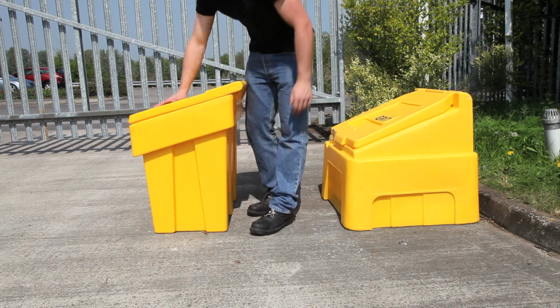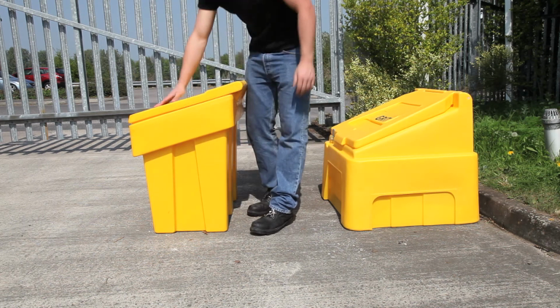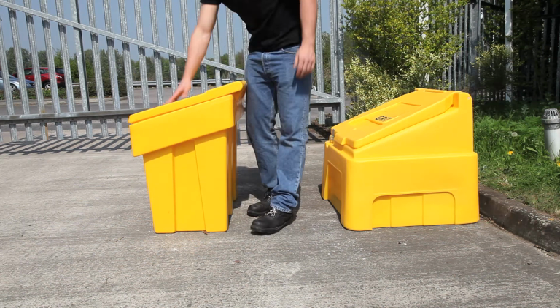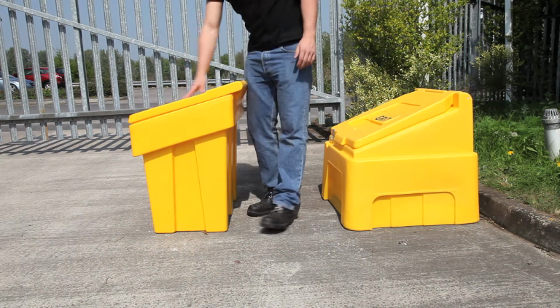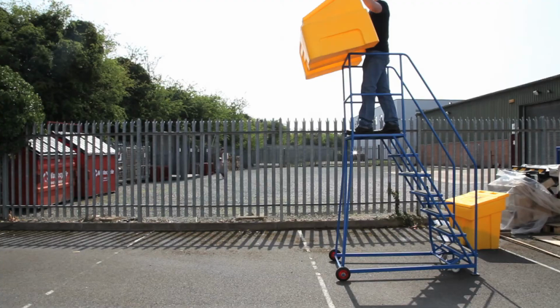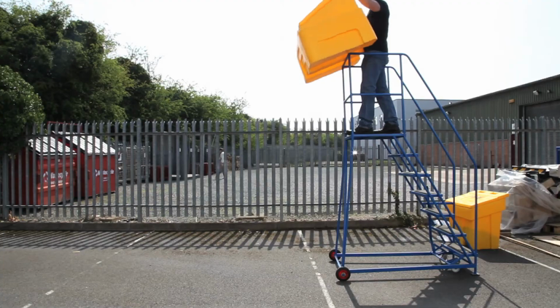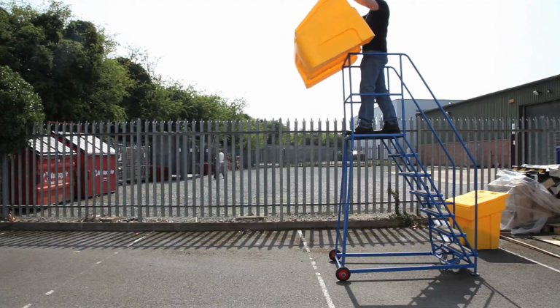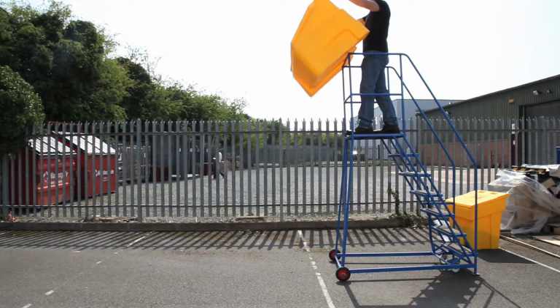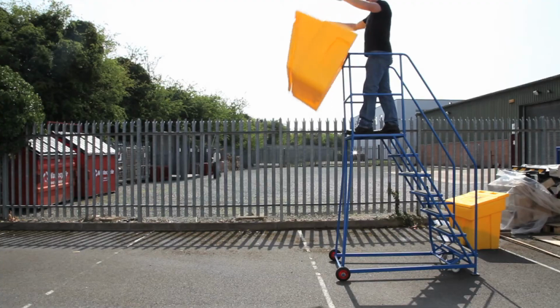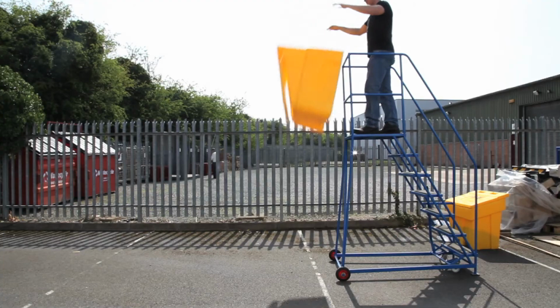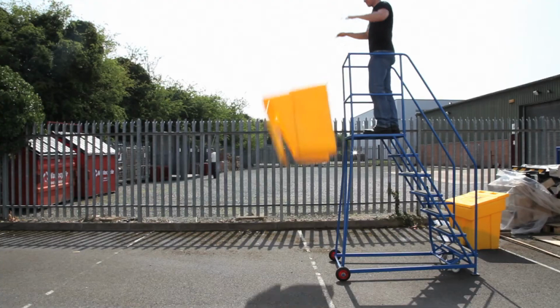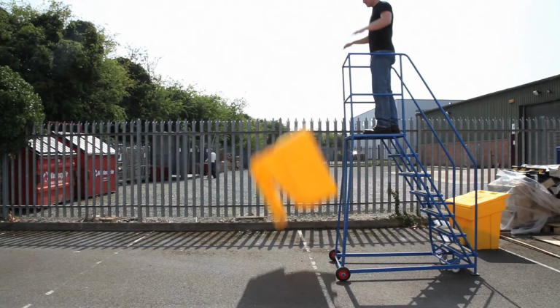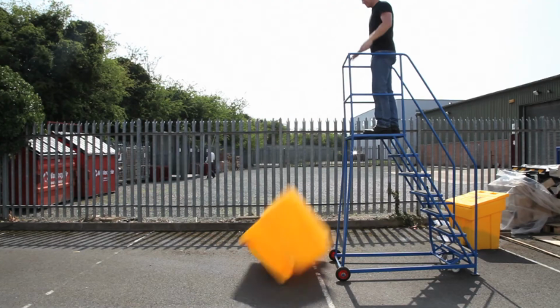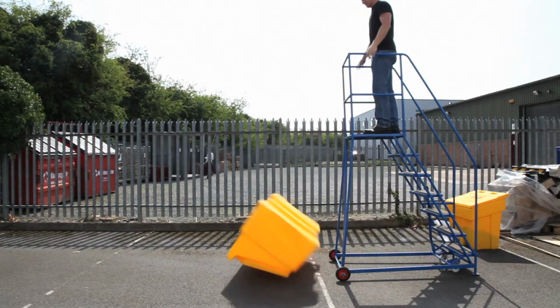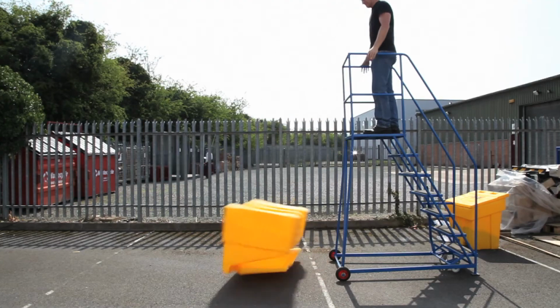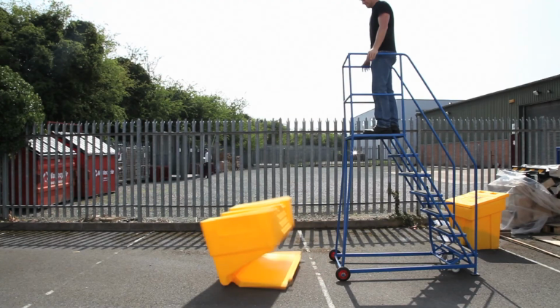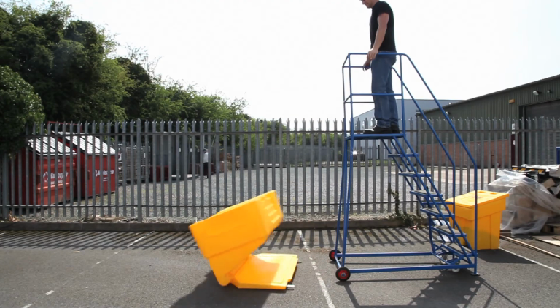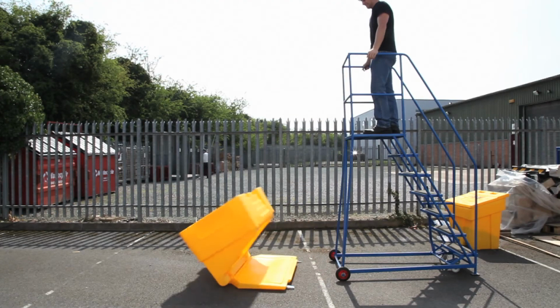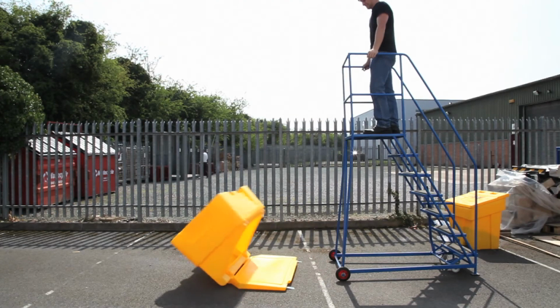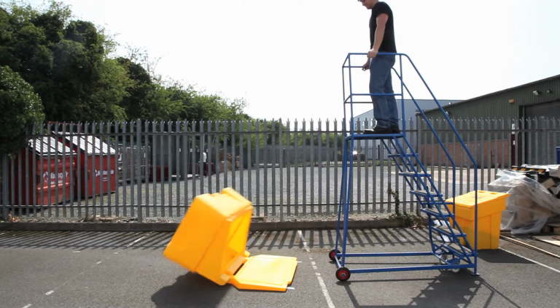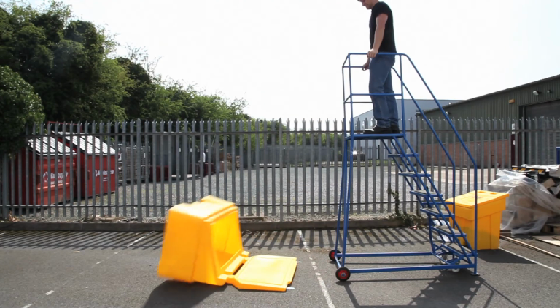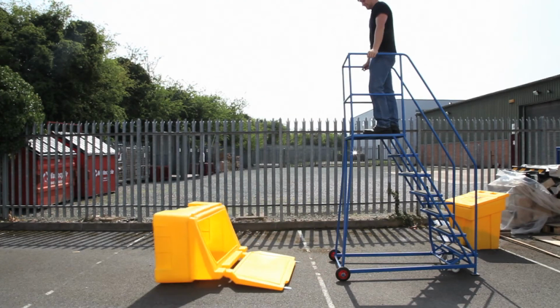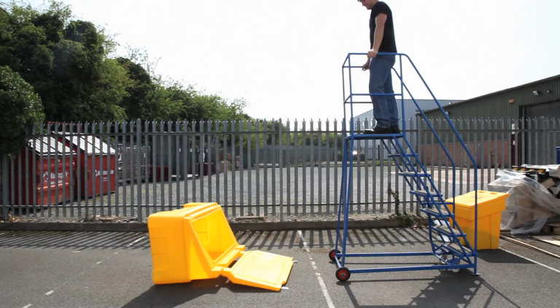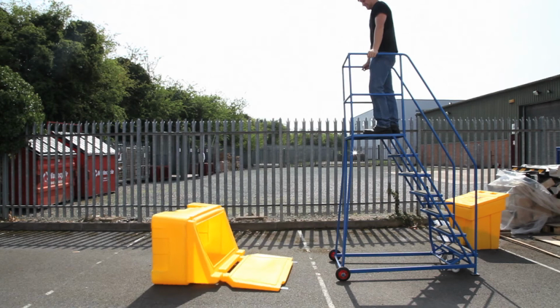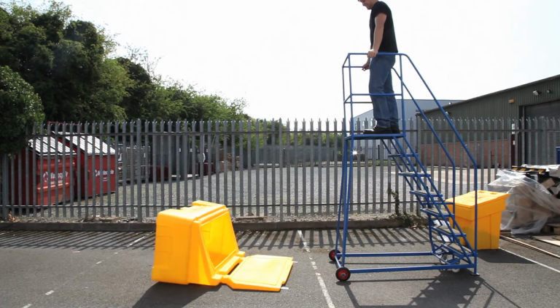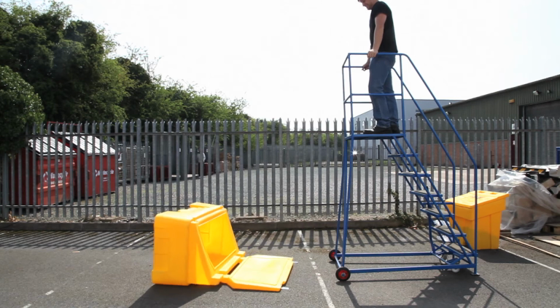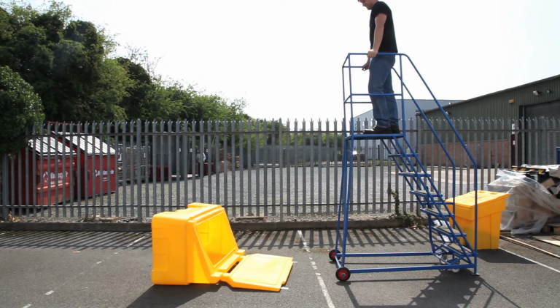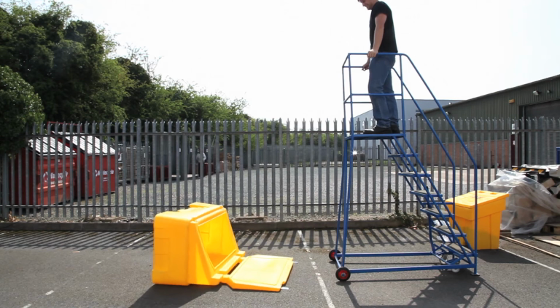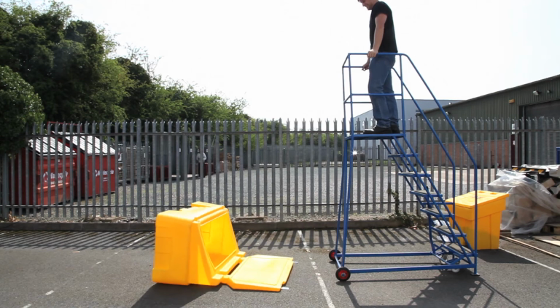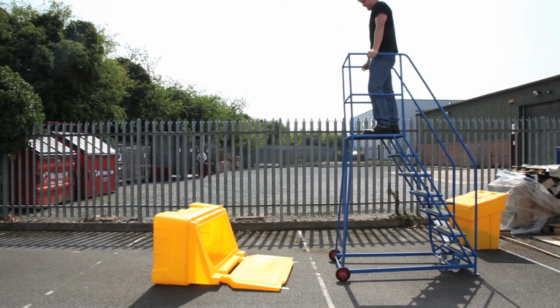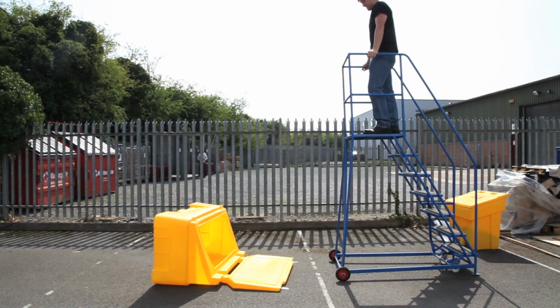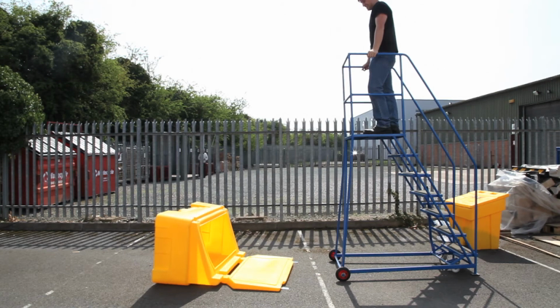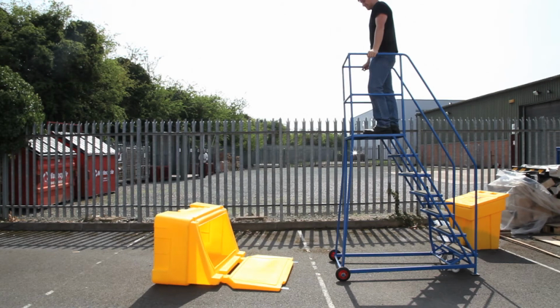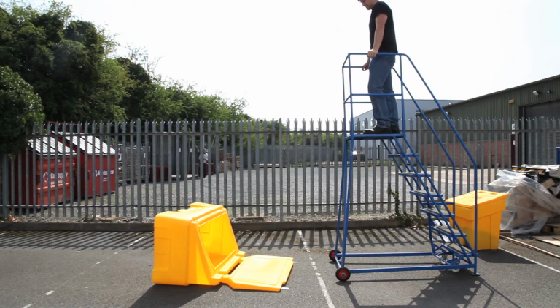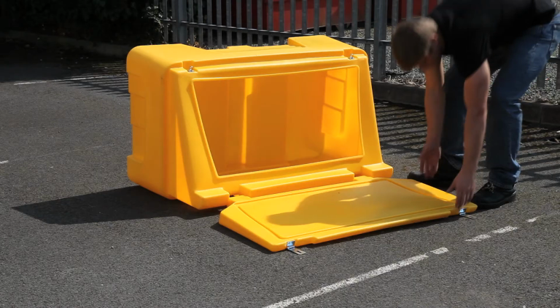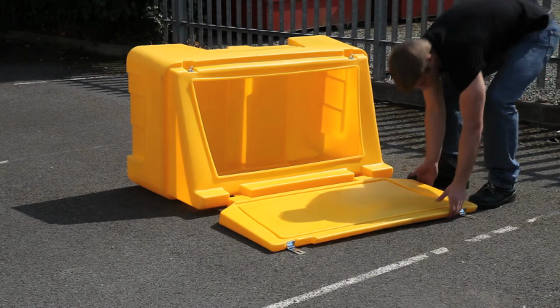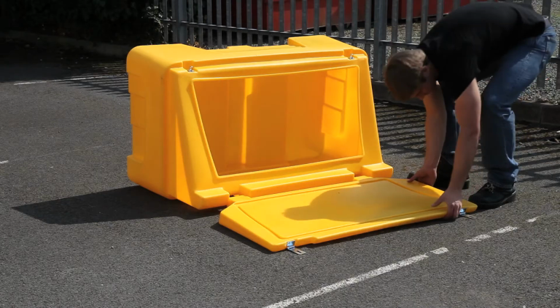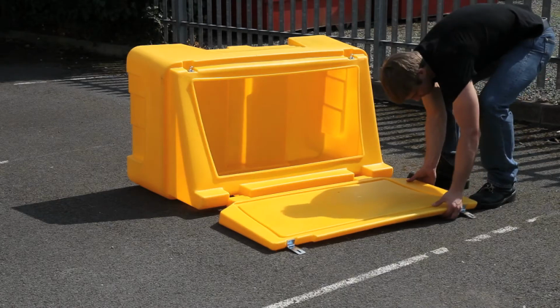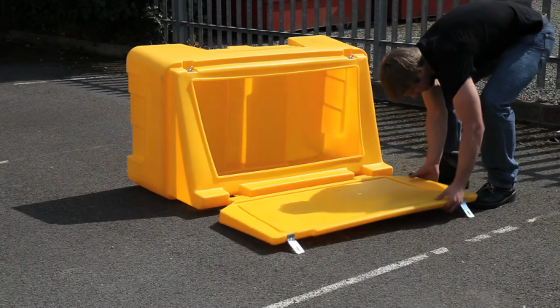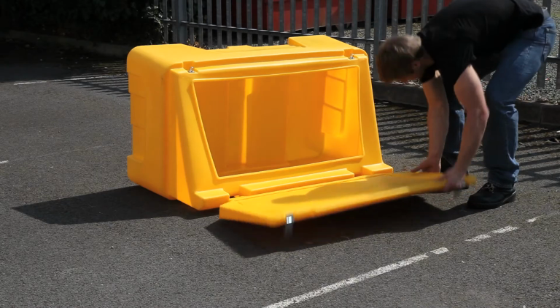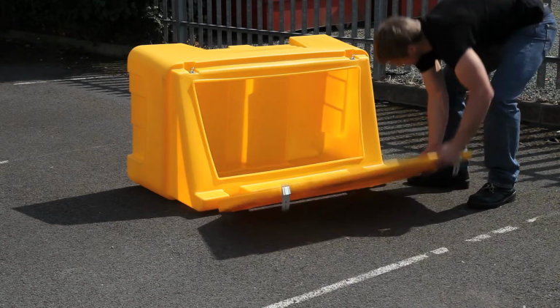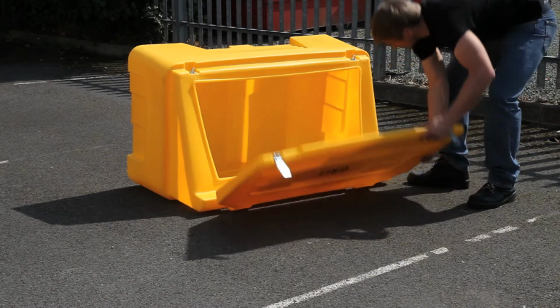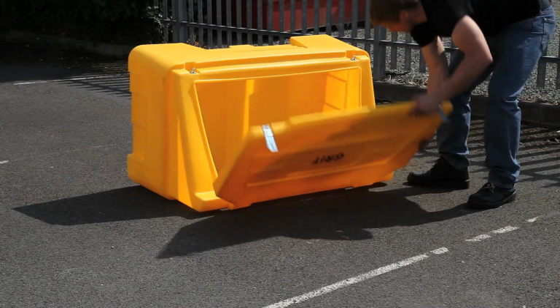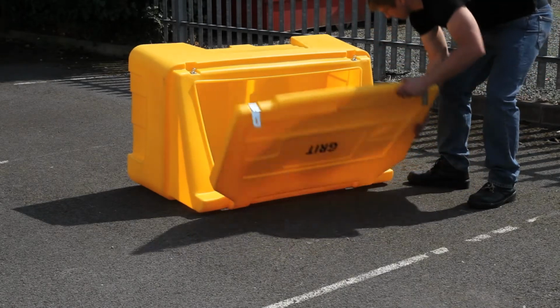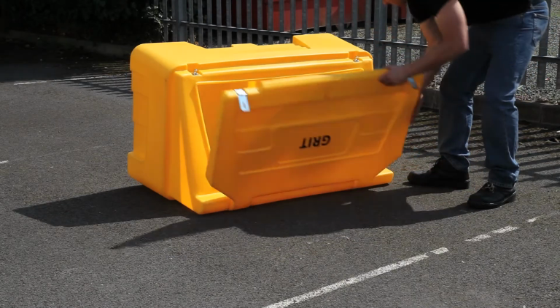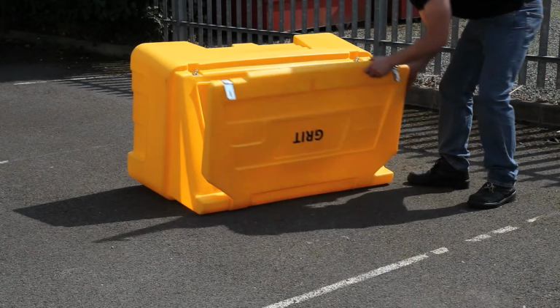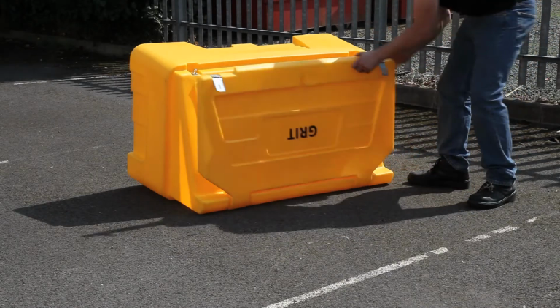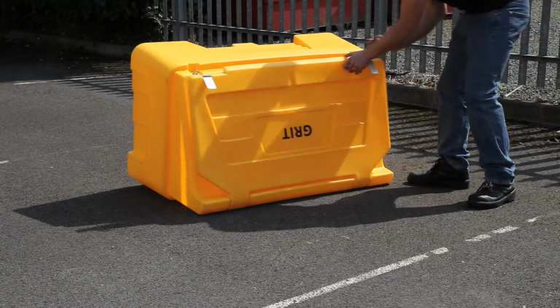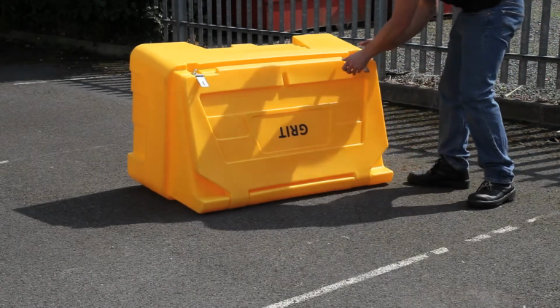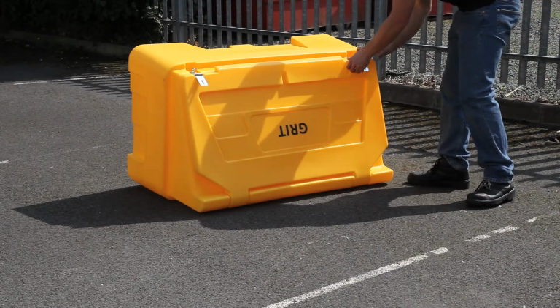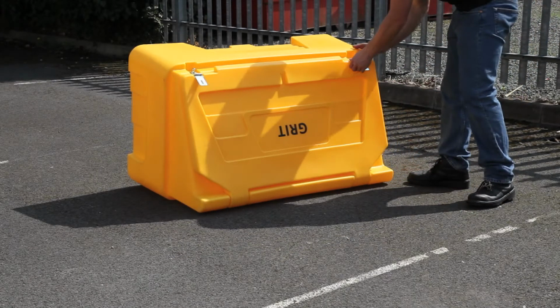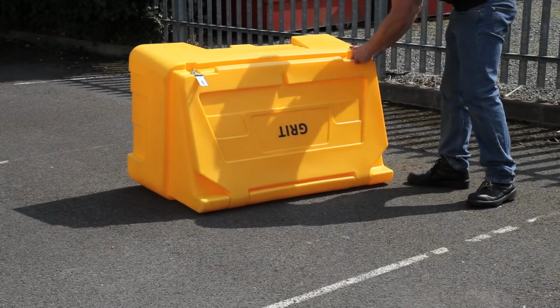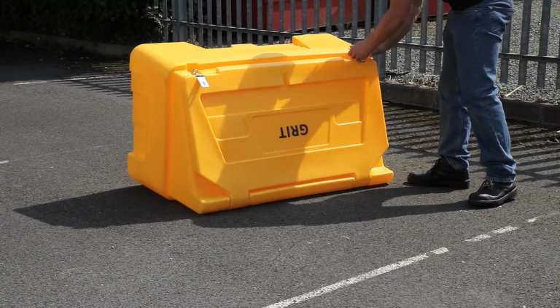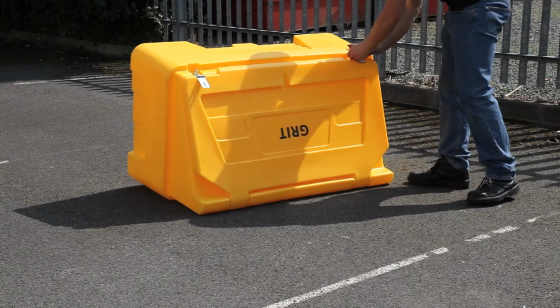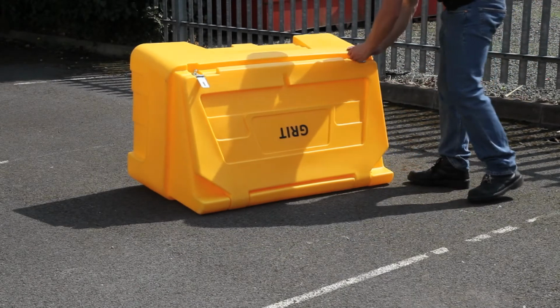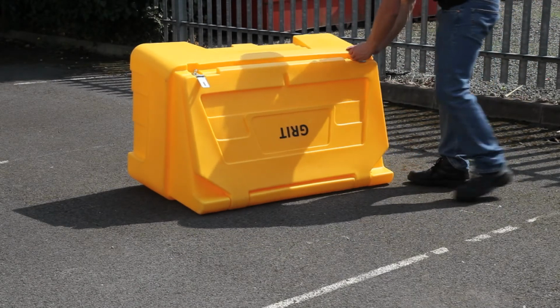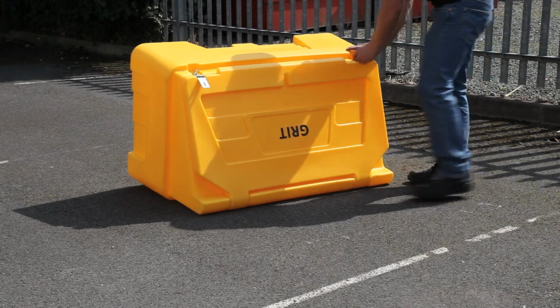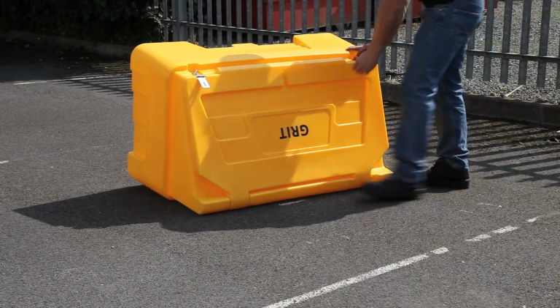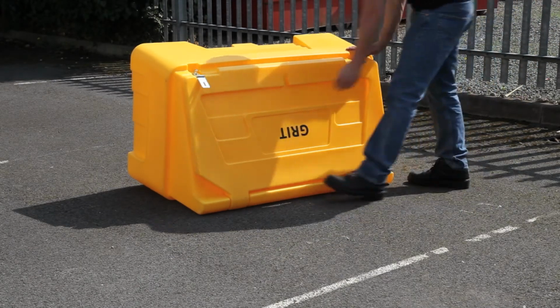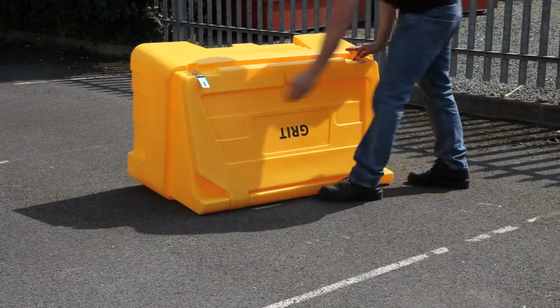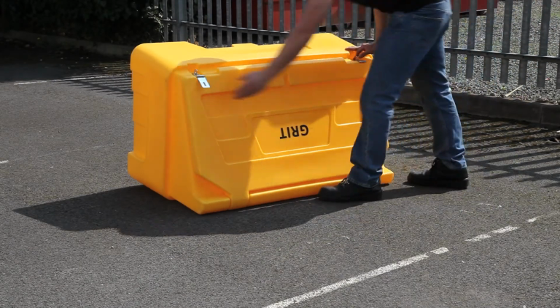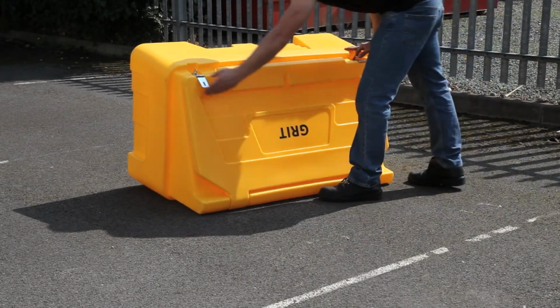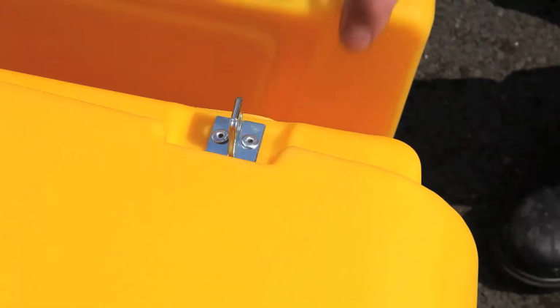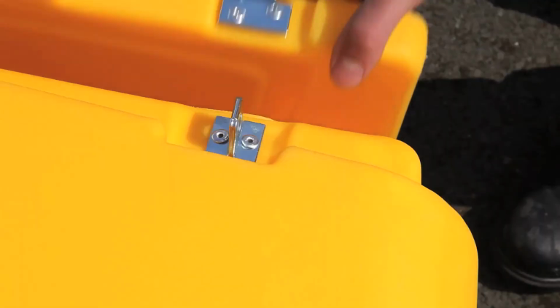Such is the strength of these bins, we are able to drop it from this height, safe in the knowledge that the bin will suffer no damage at all.